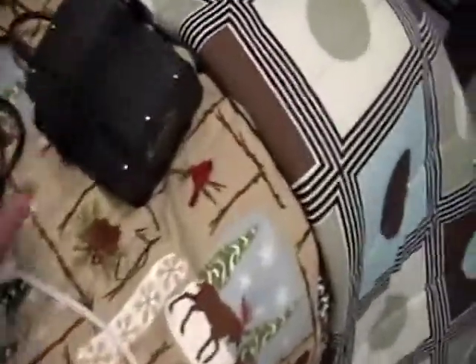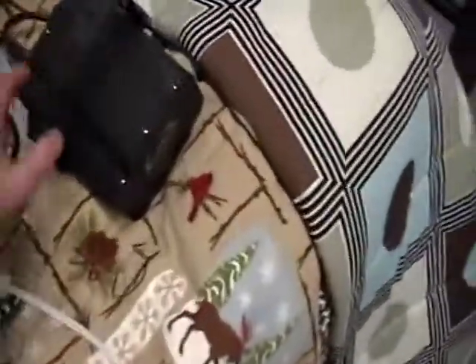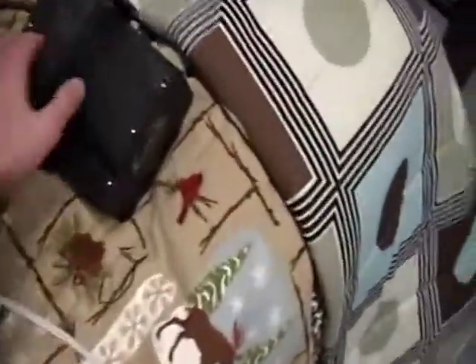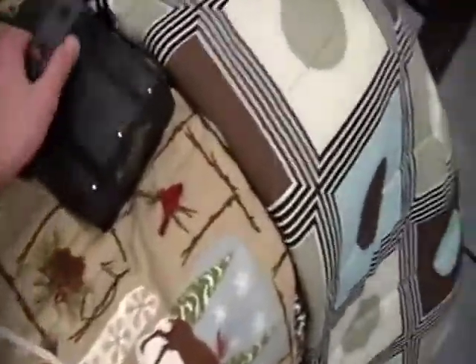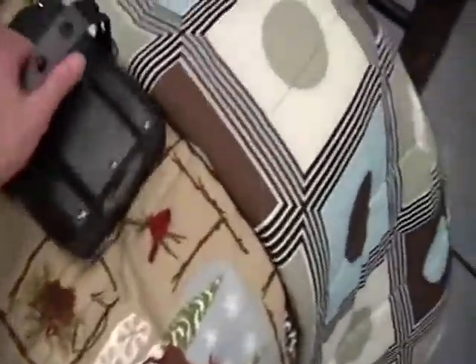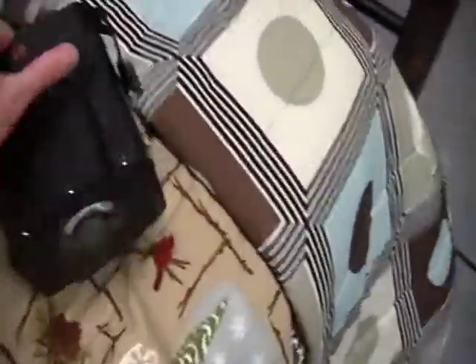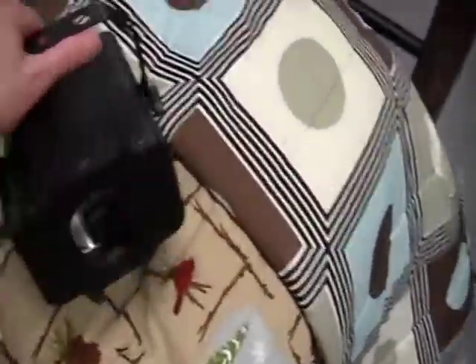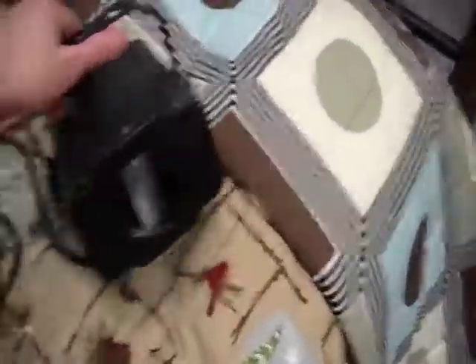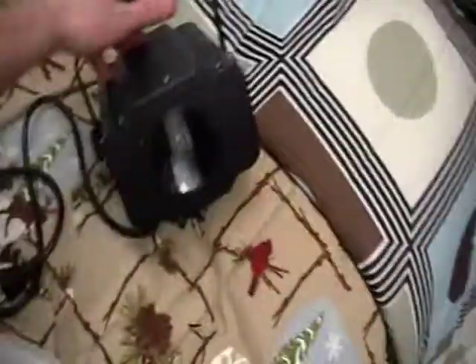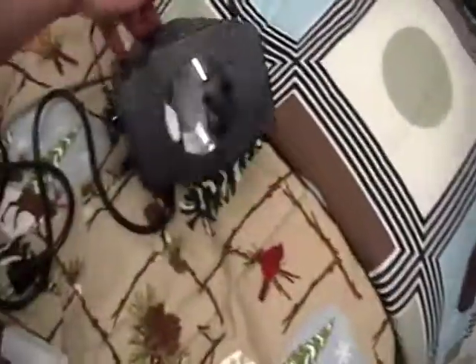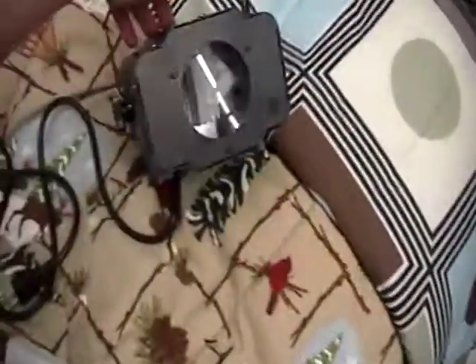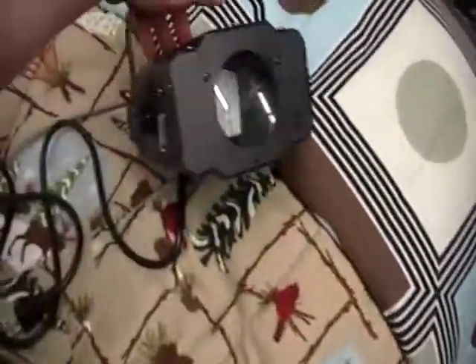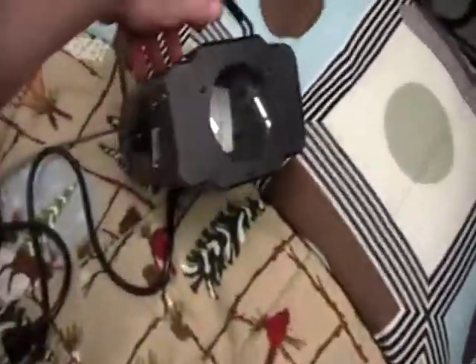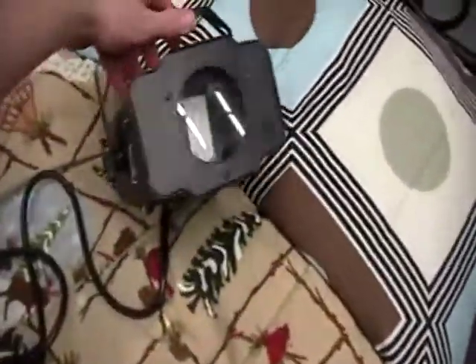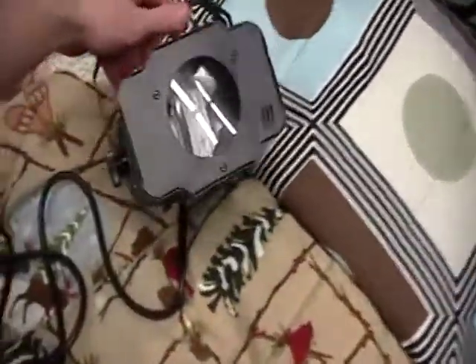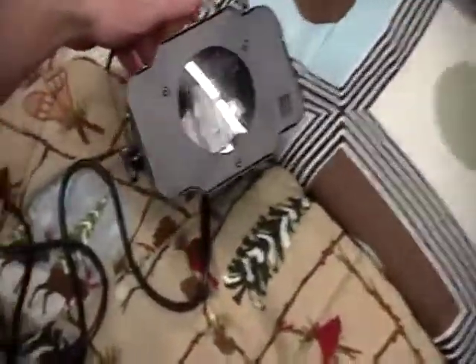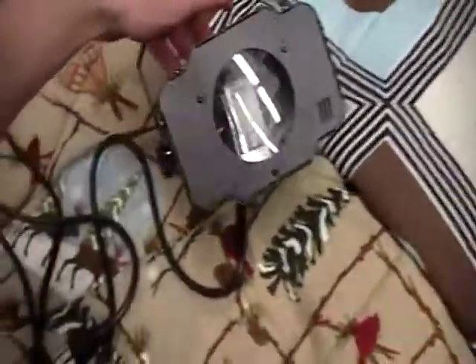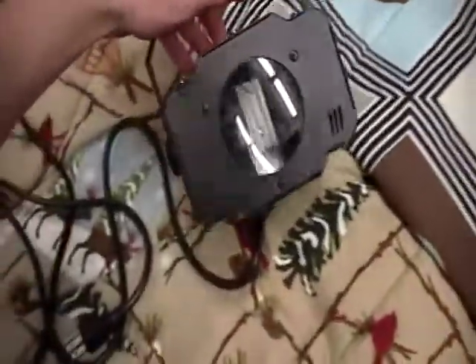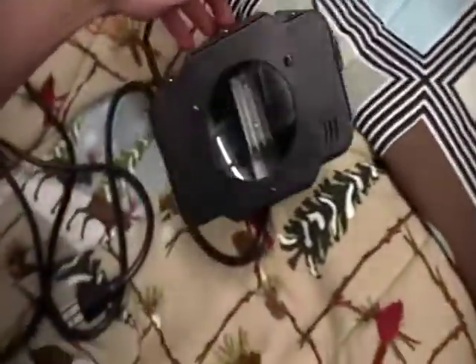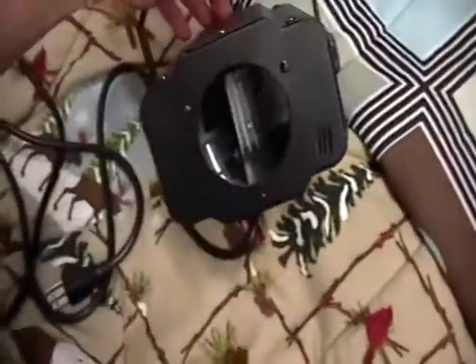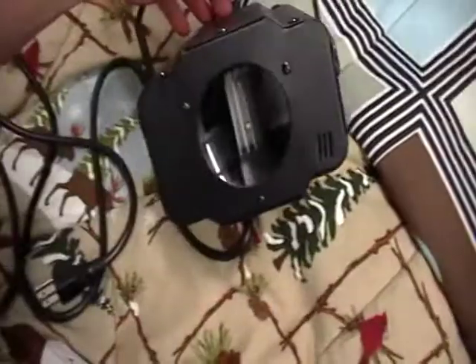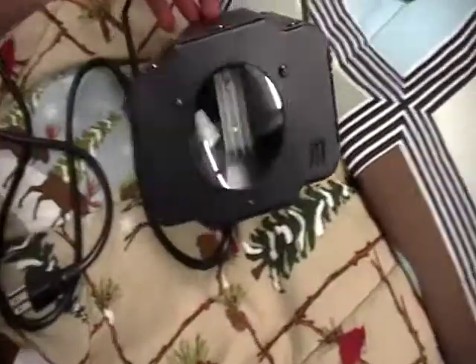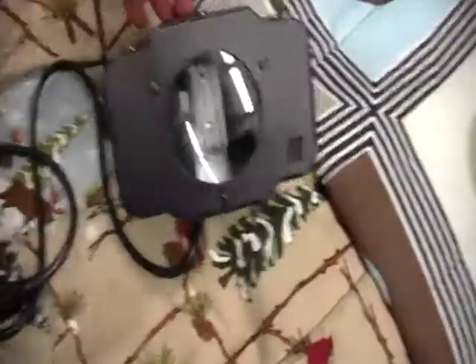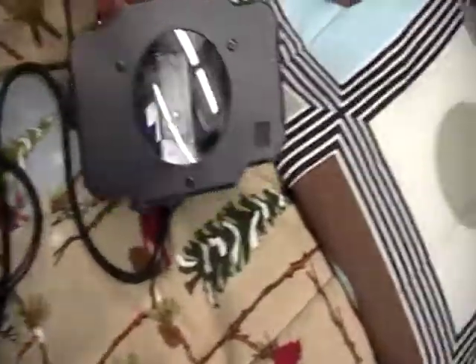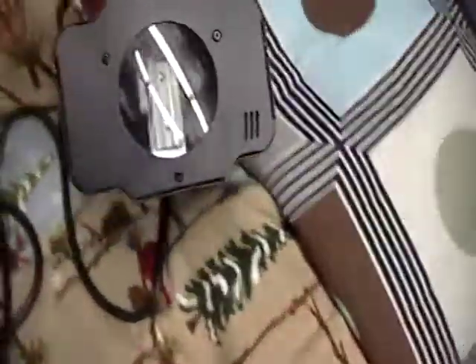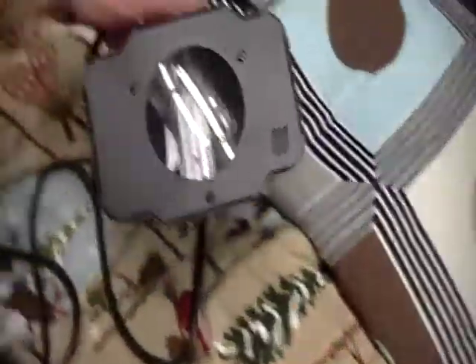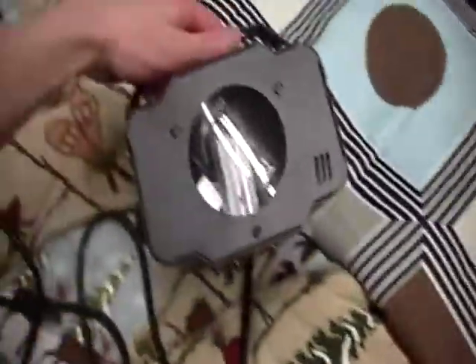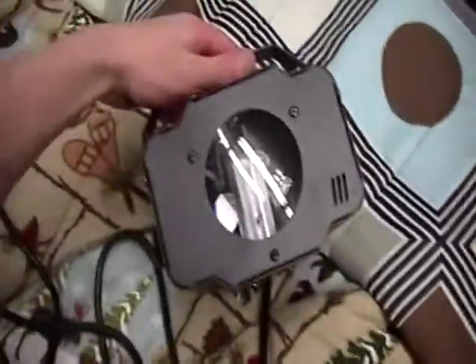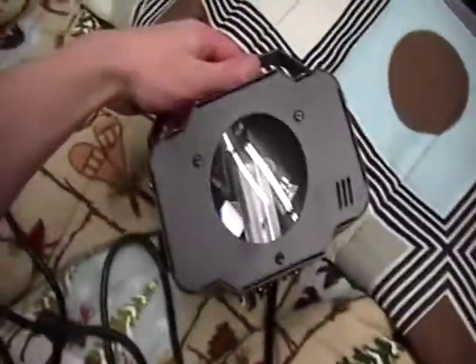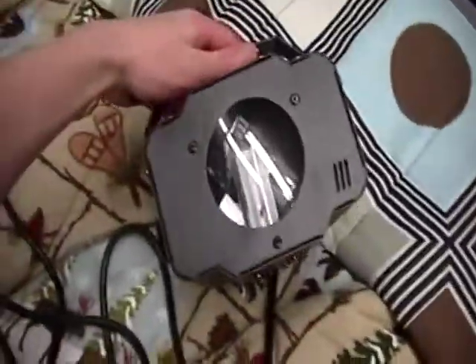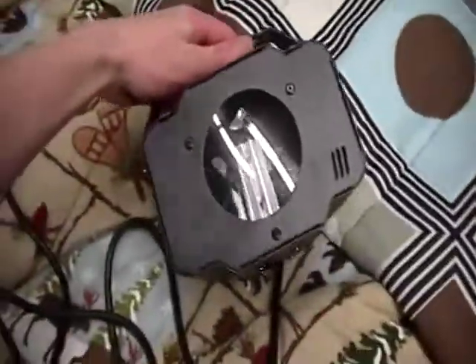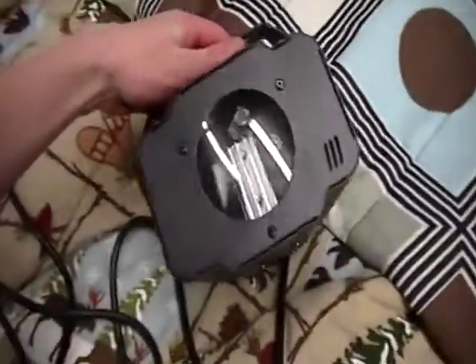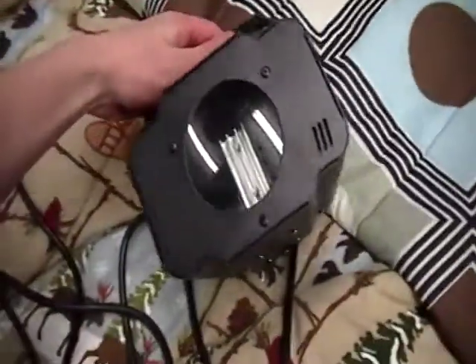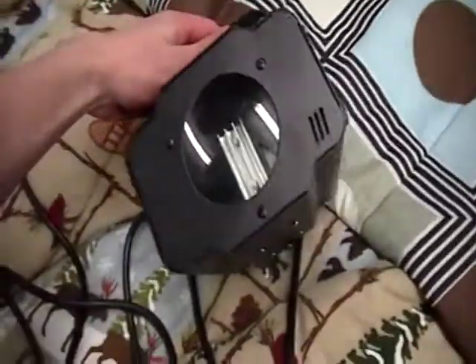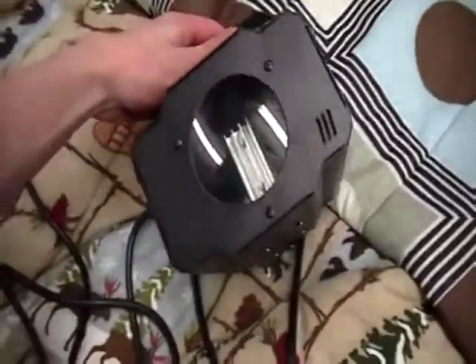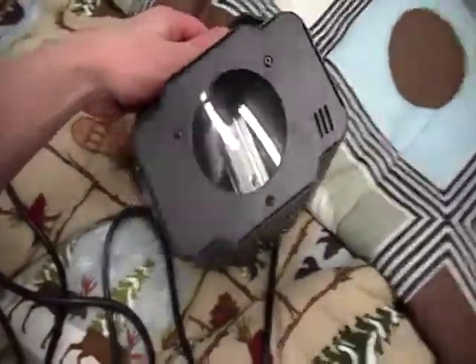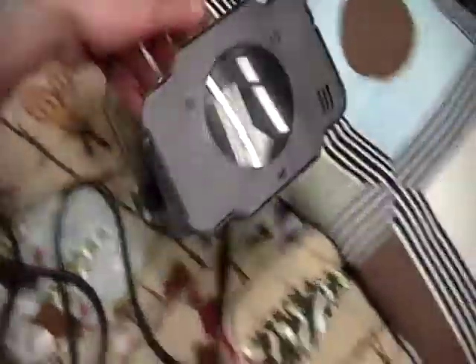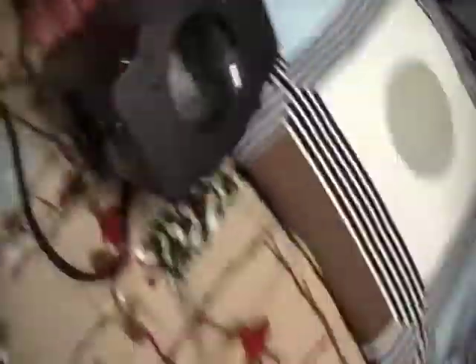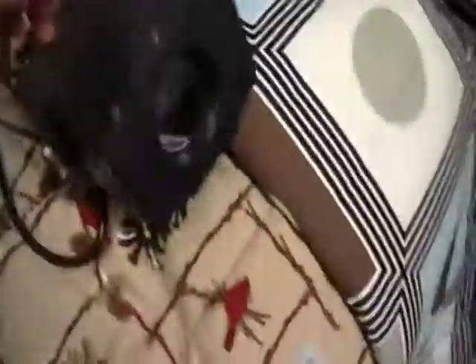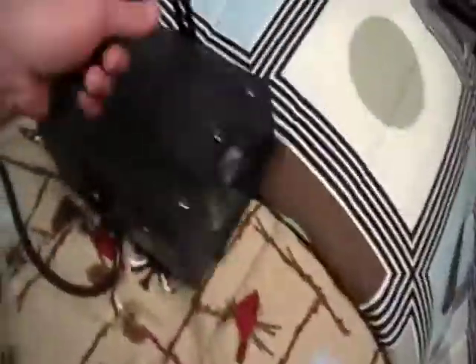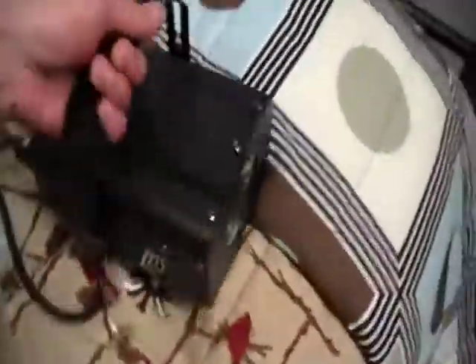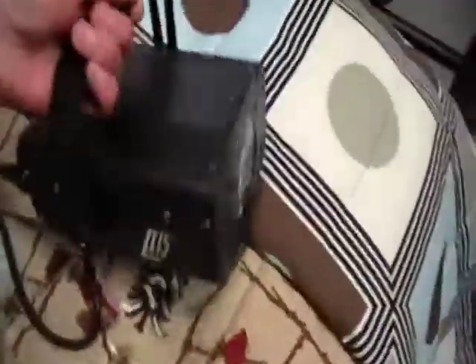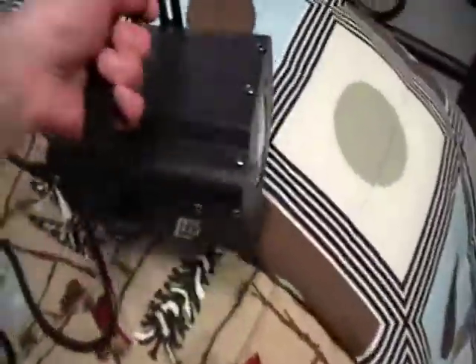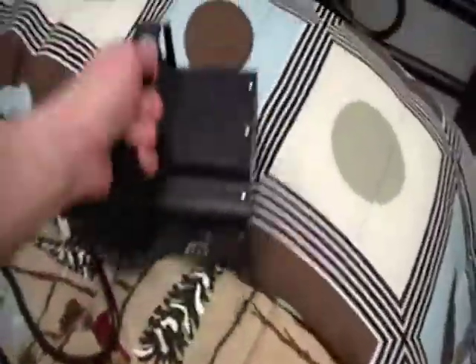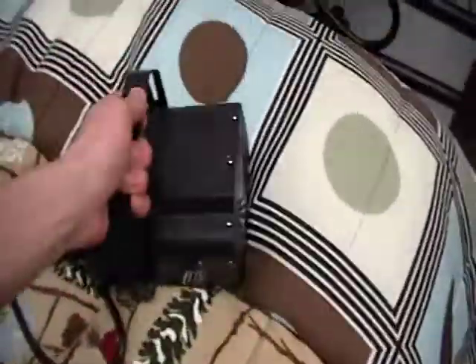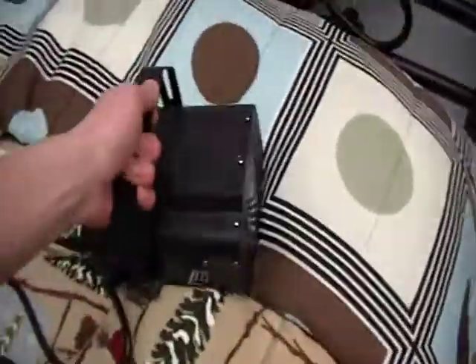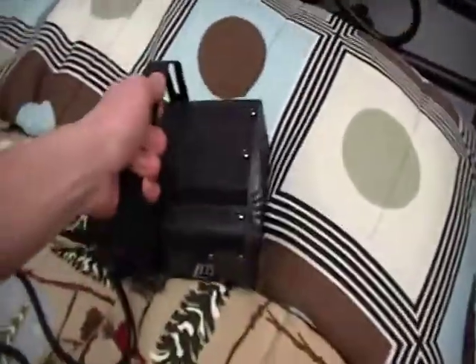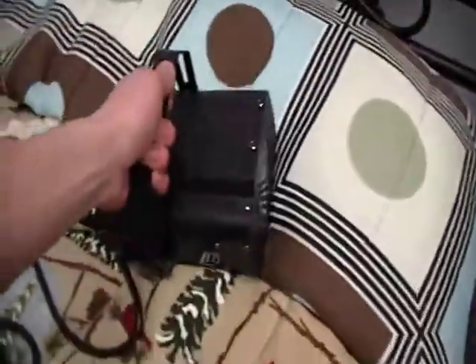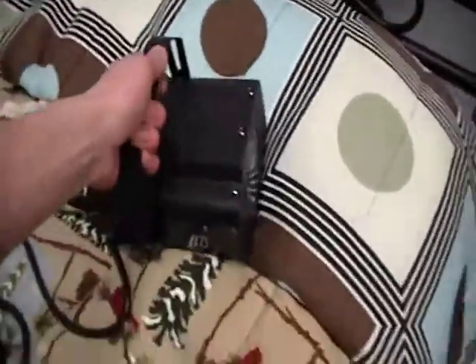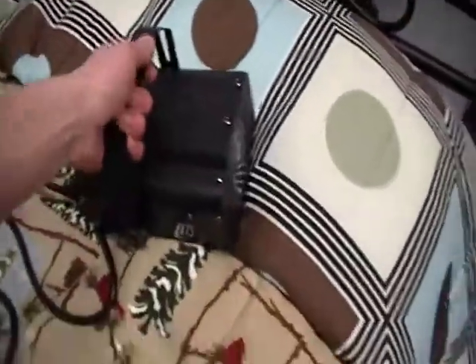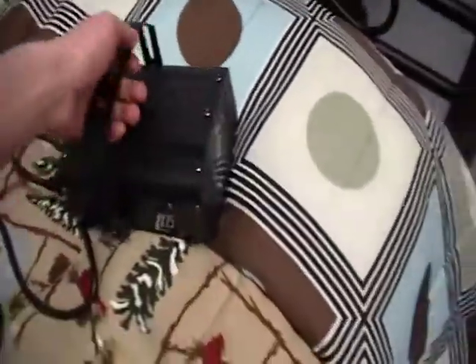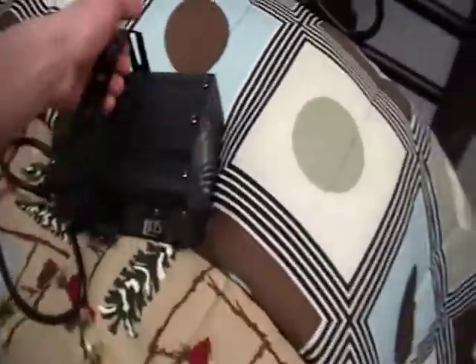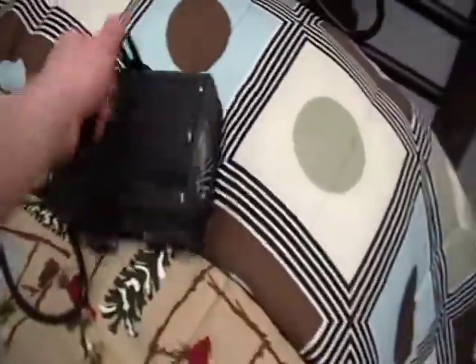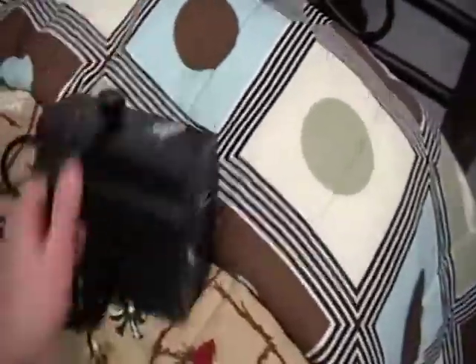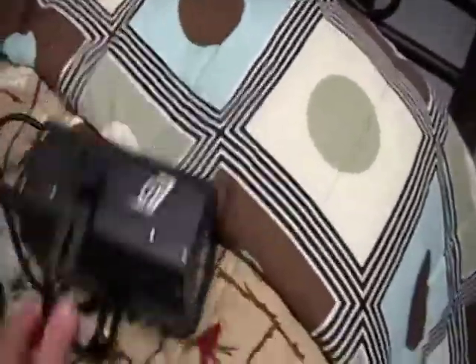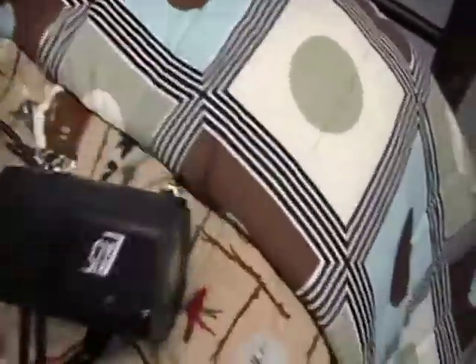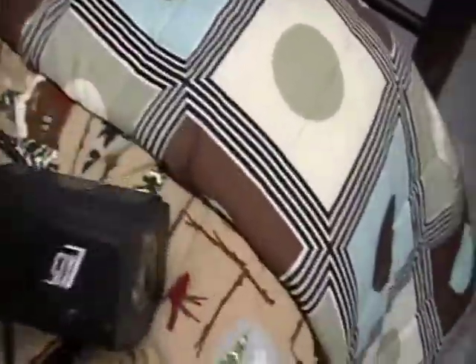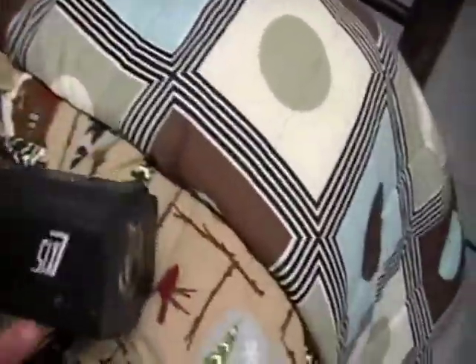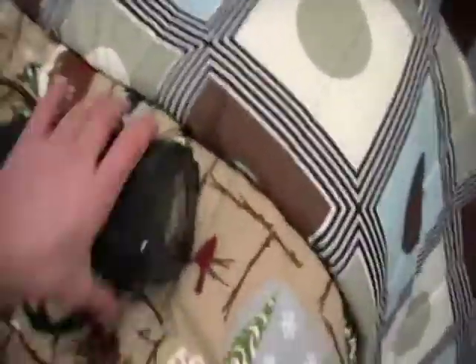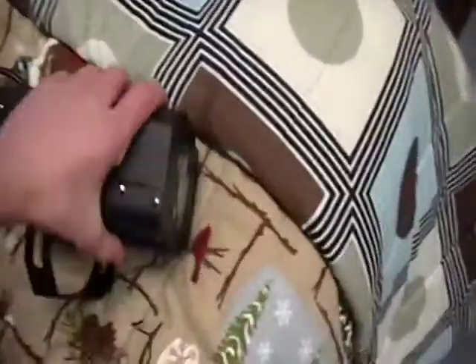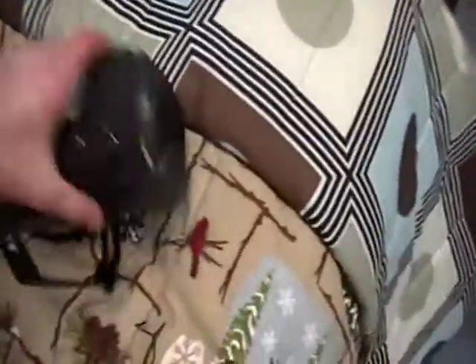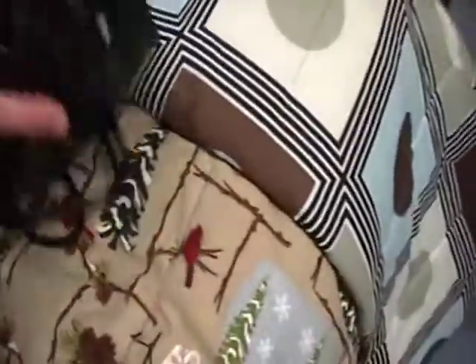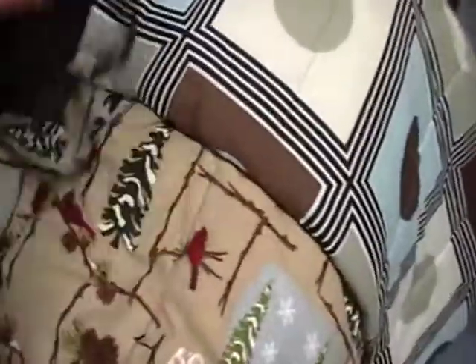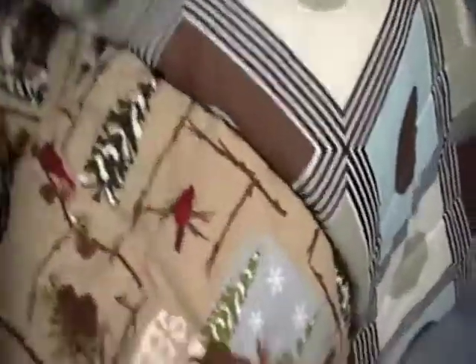But today we are reviewing the LX15. Very nice unit, very bright. Let's take a look at it.